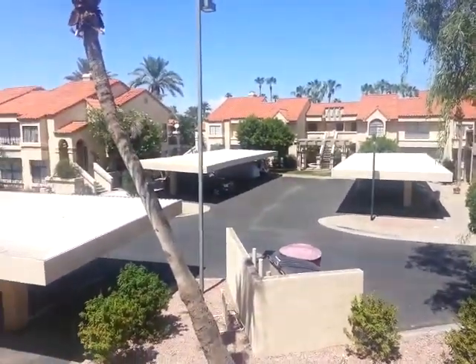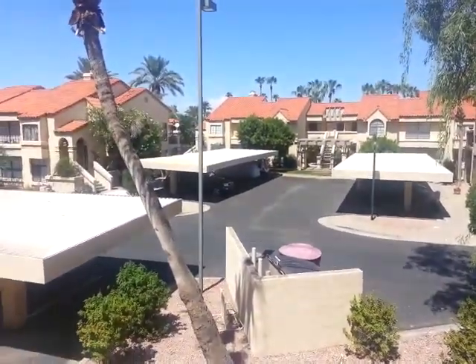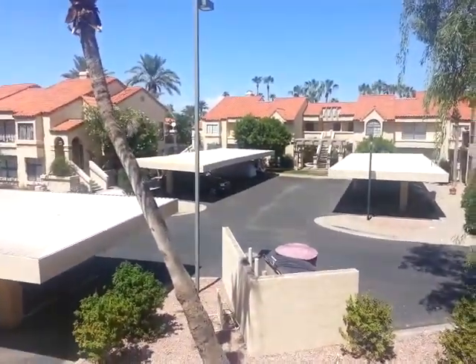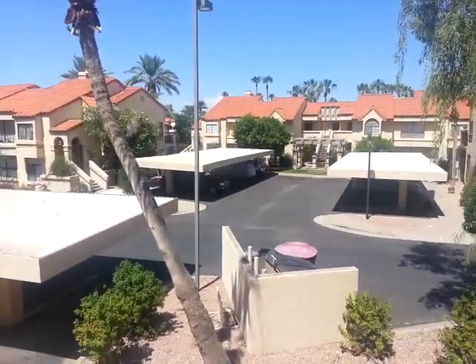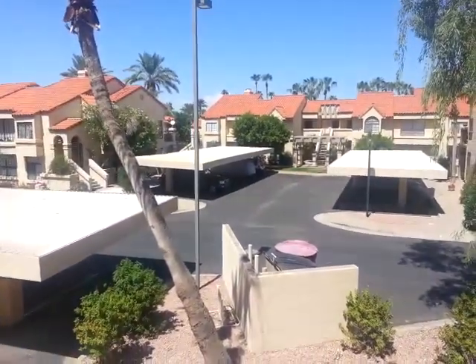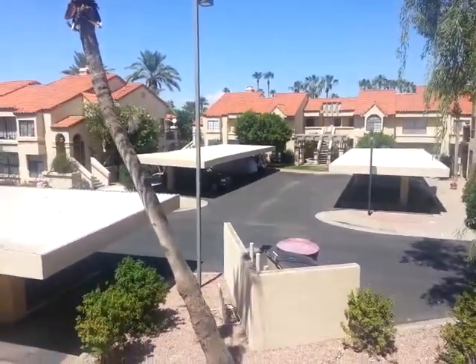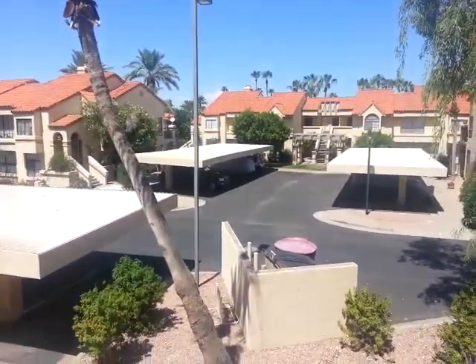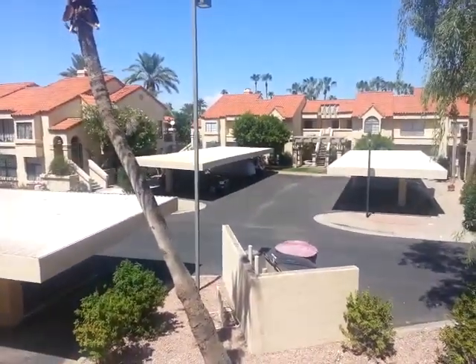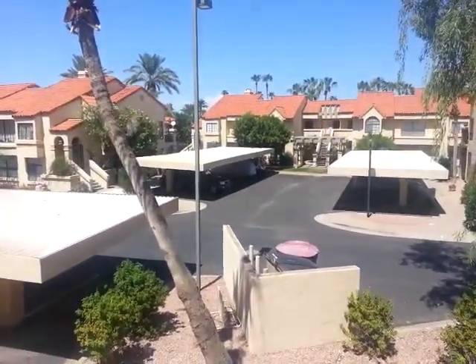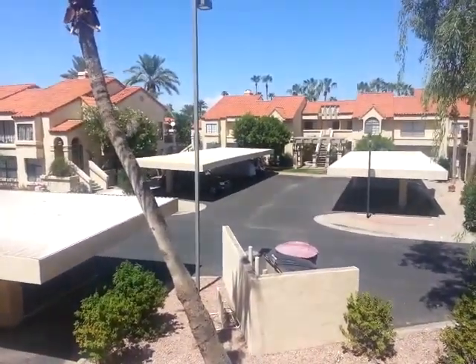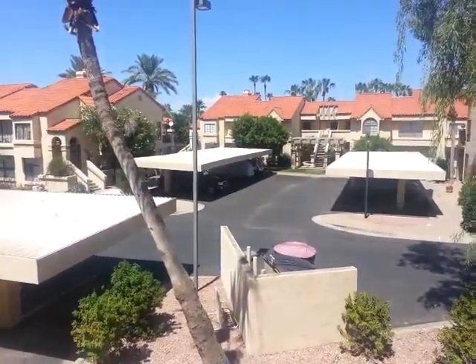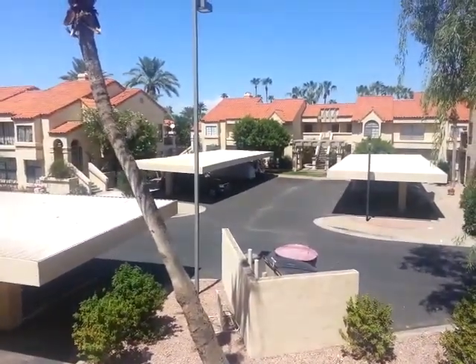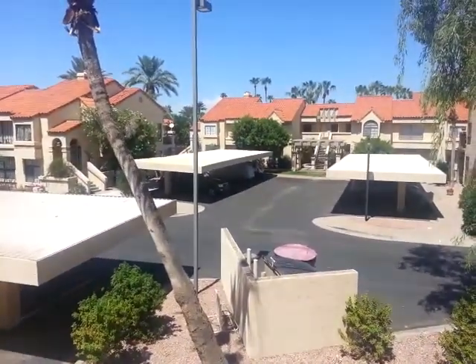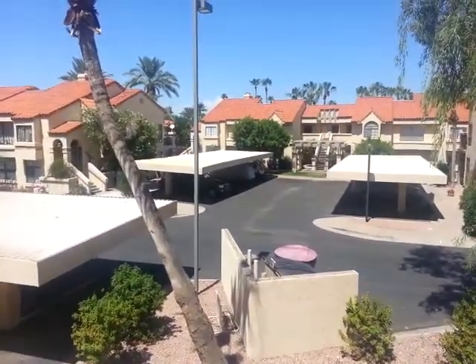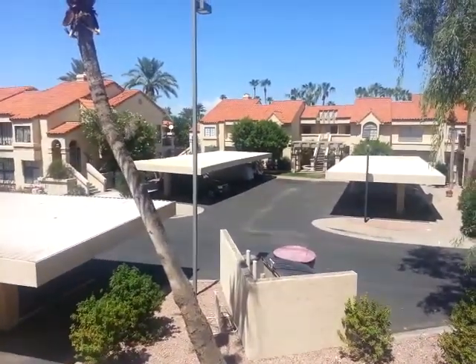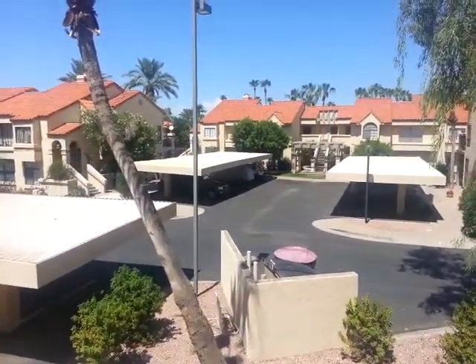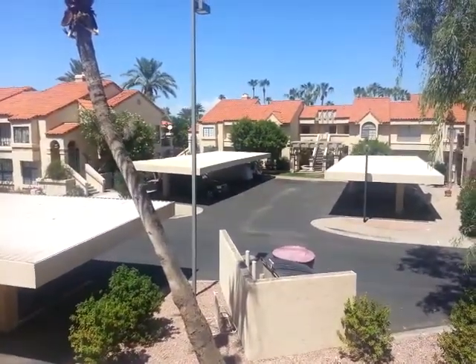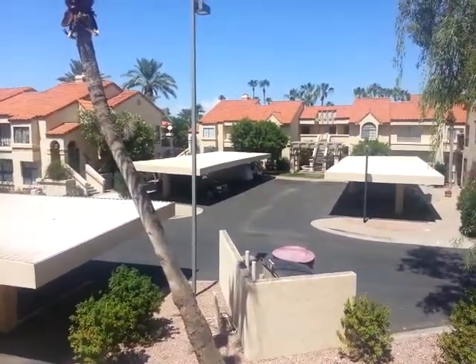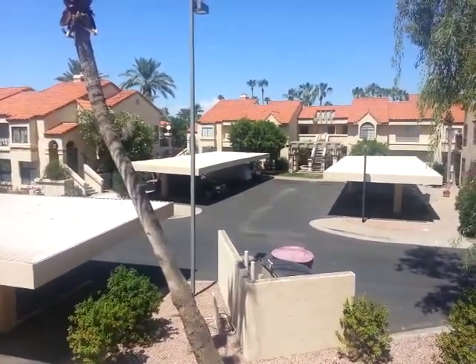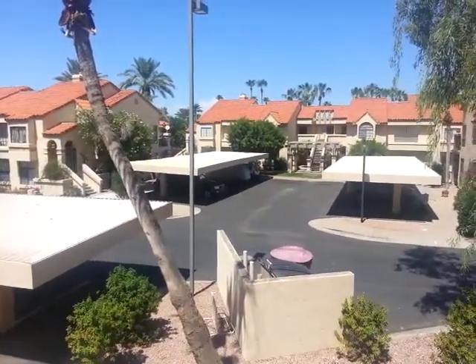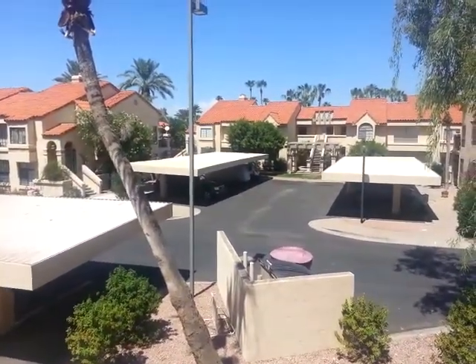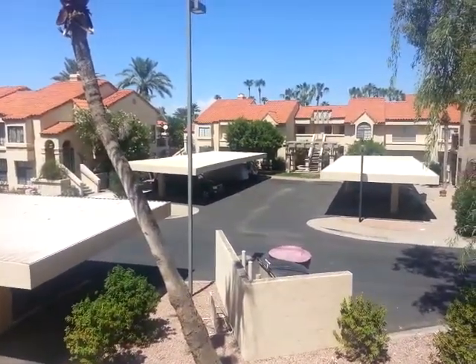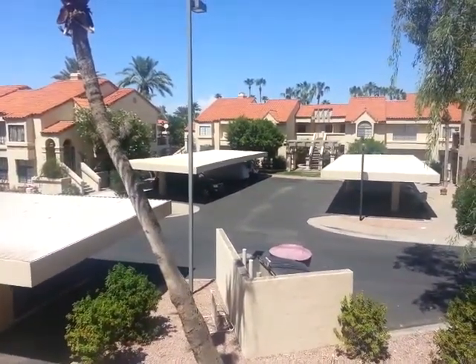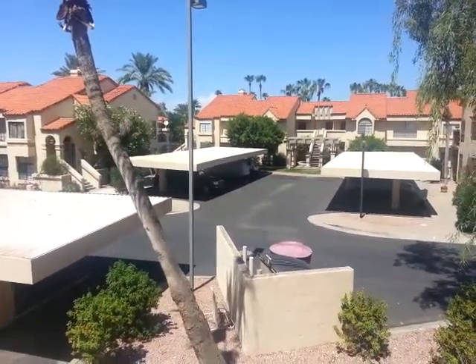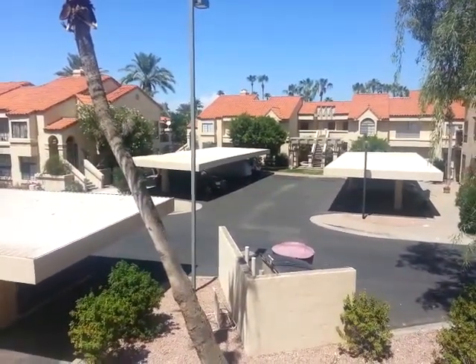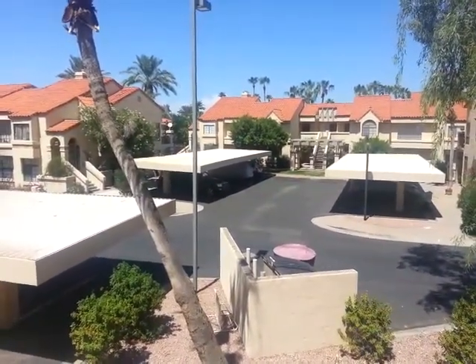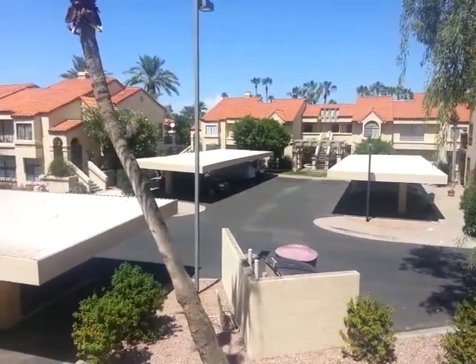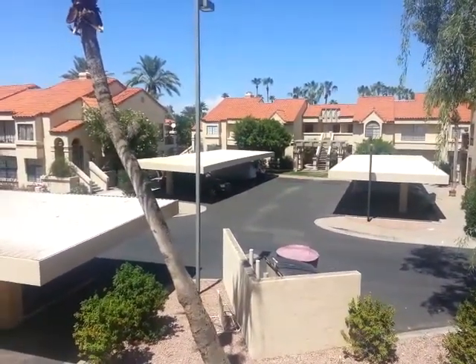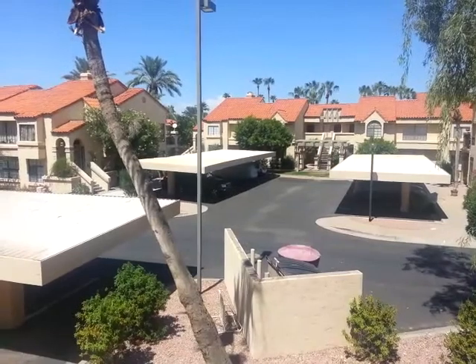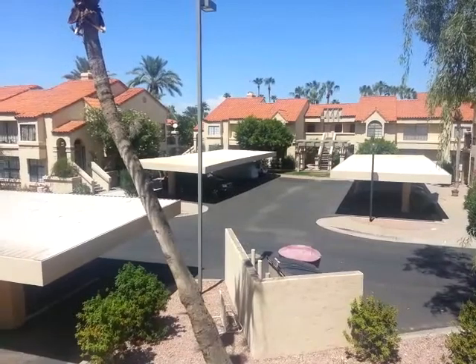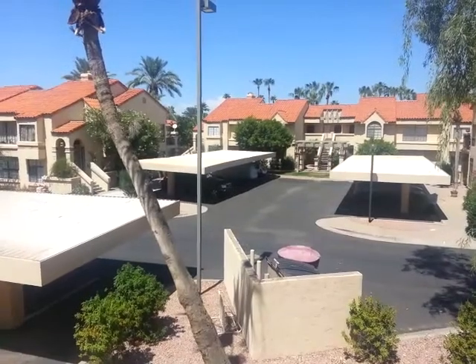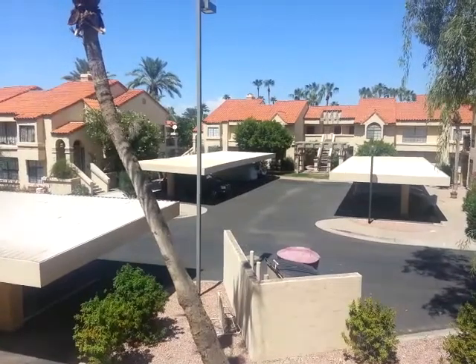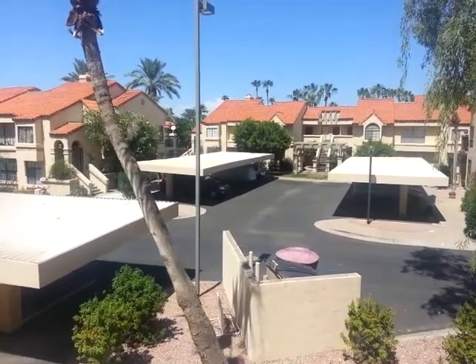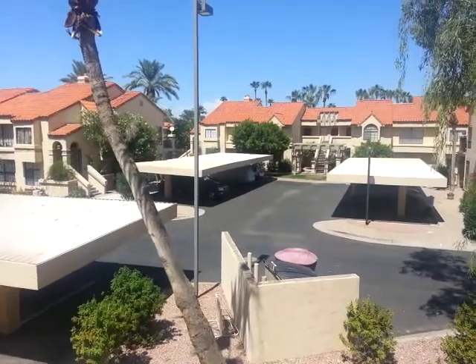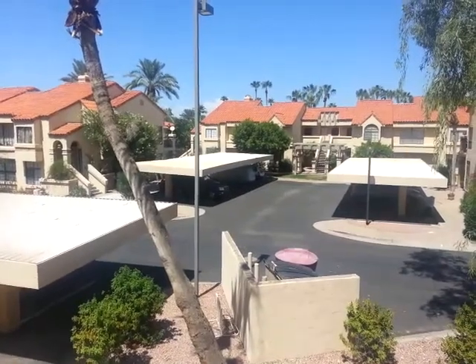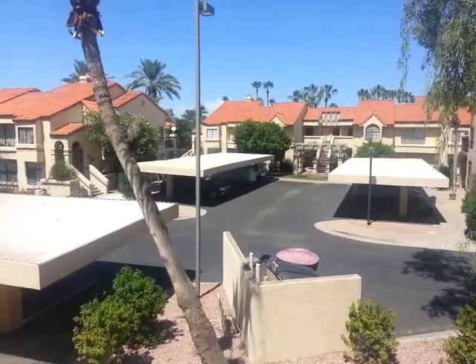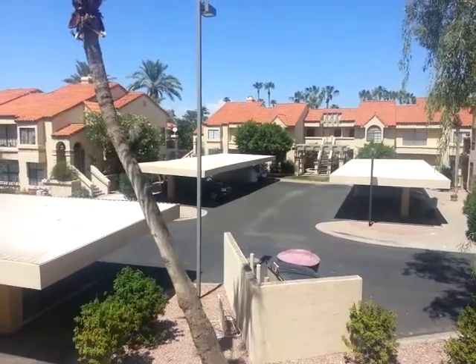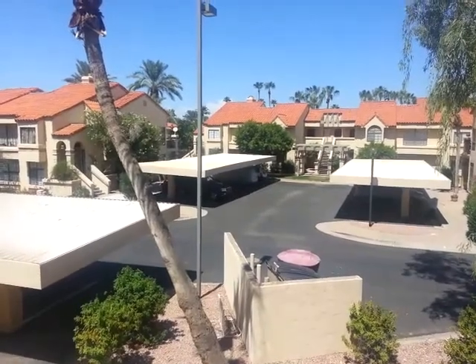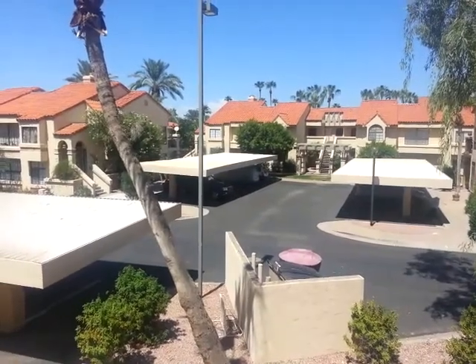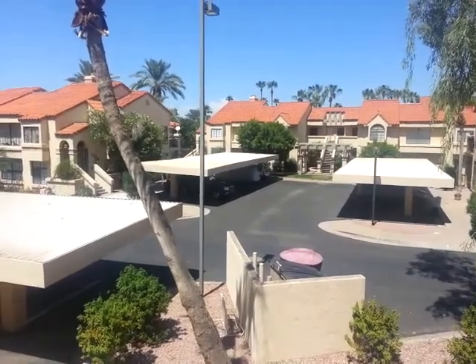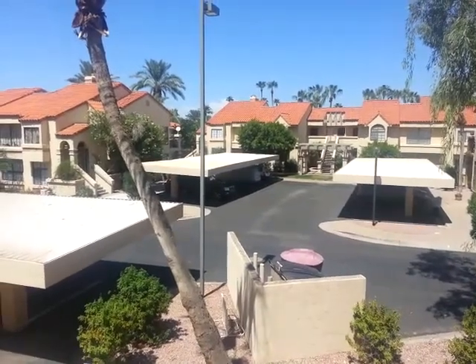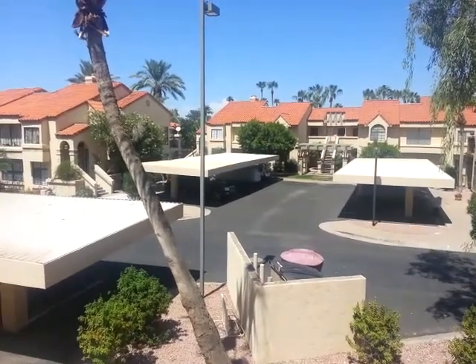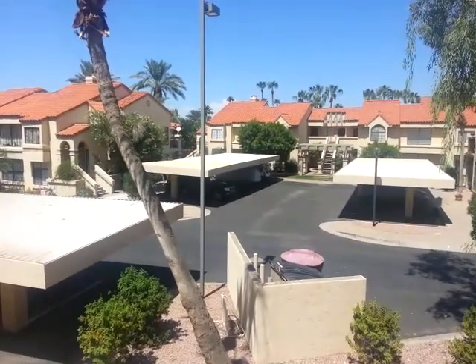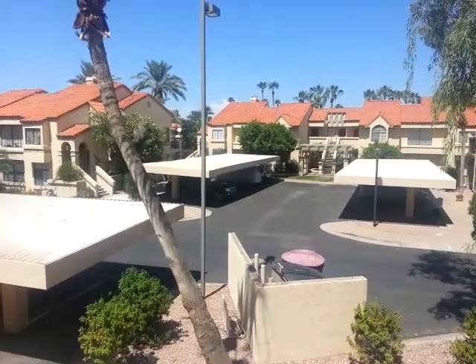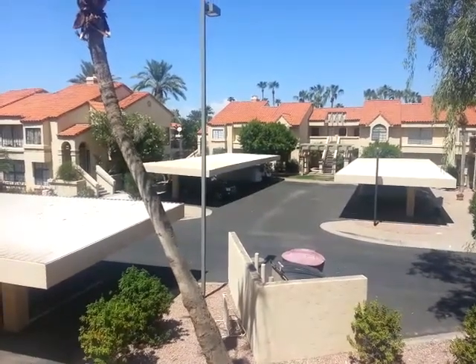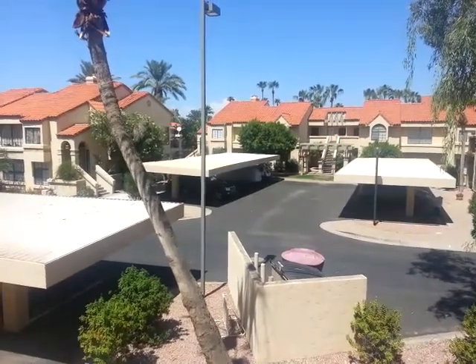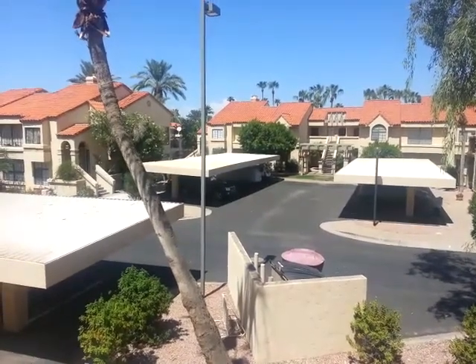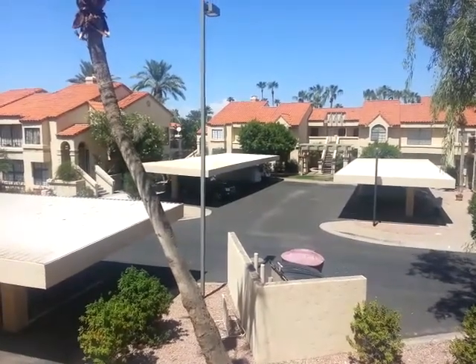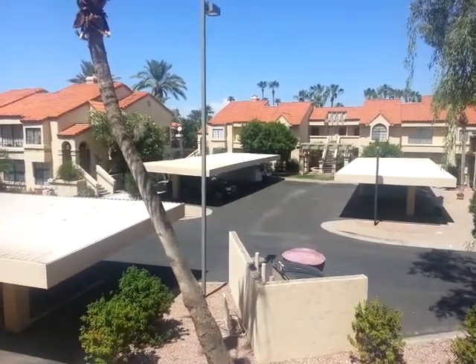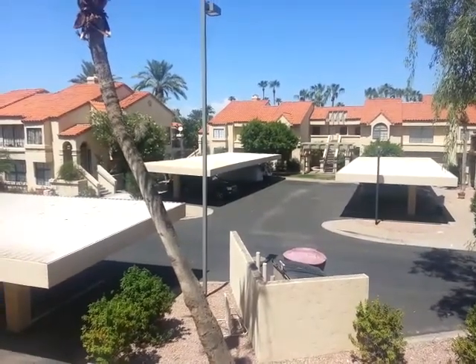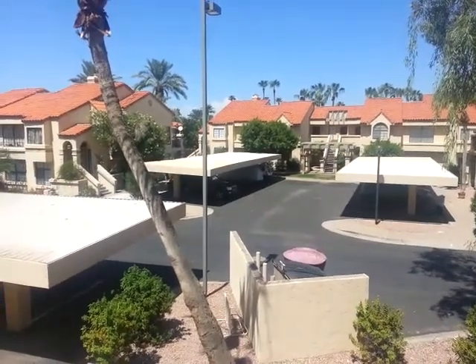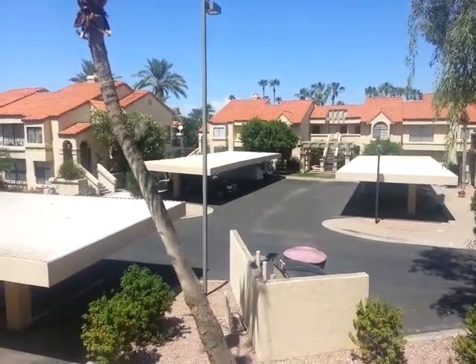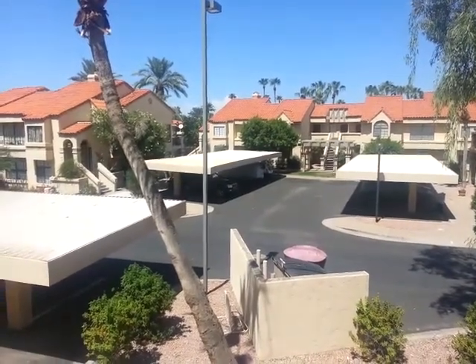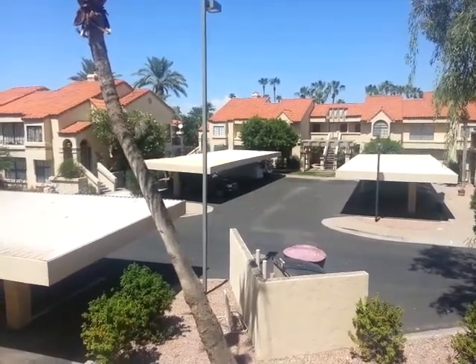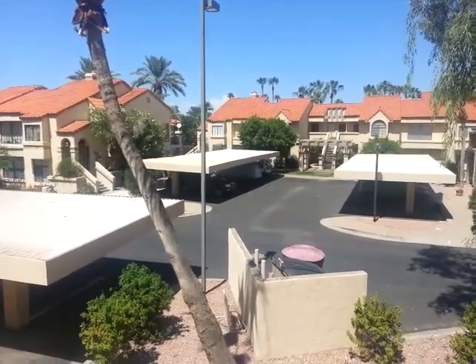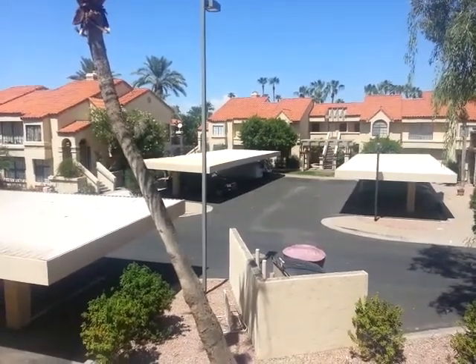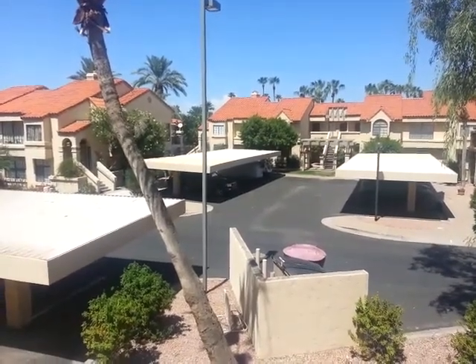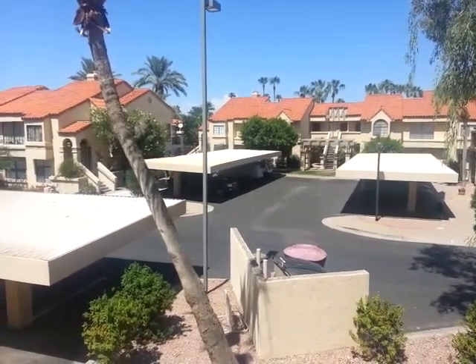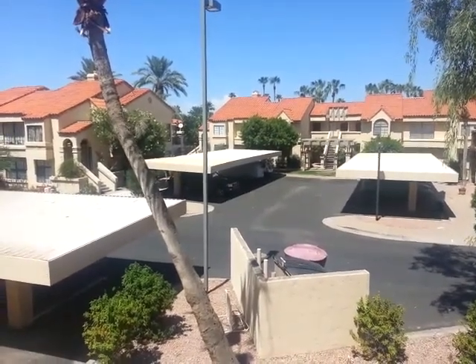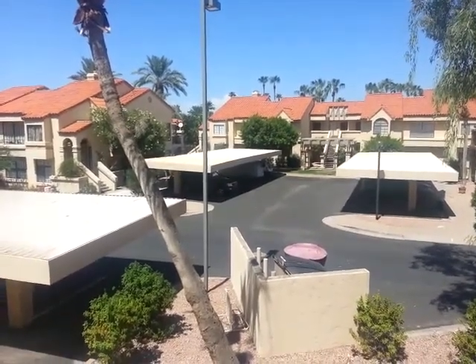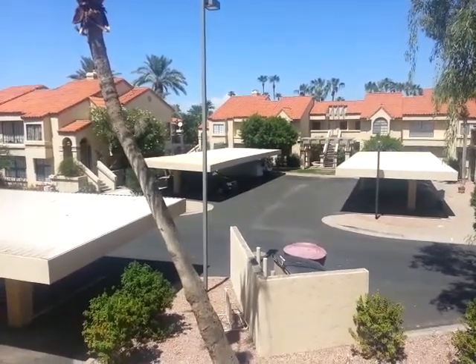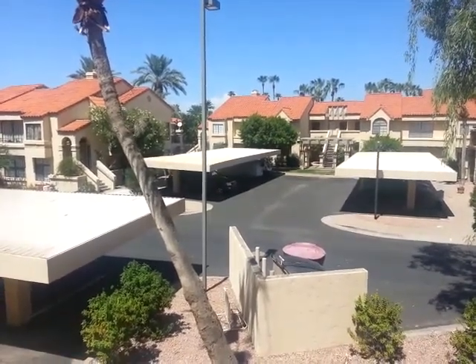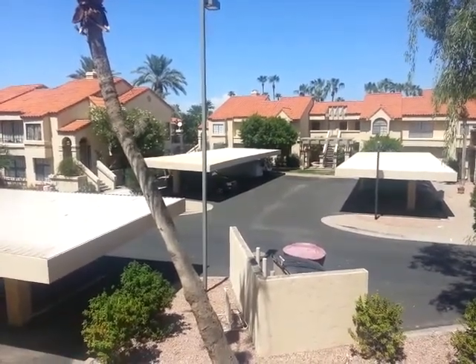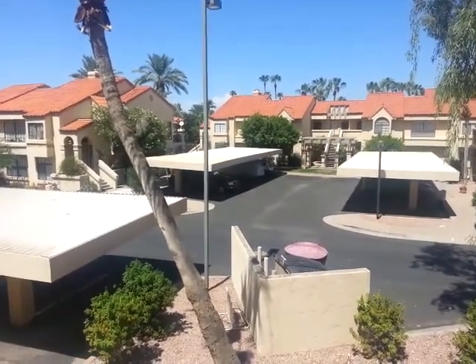Where I'm filming now, the tennis courts and the clubhouse is just beyond that building that you can see in this picture right now.